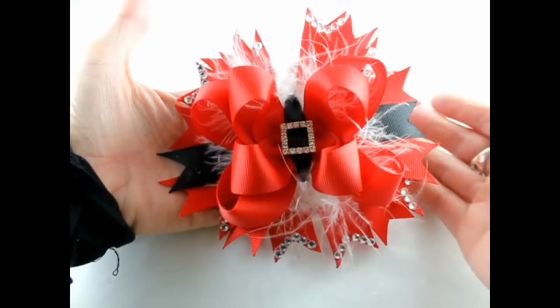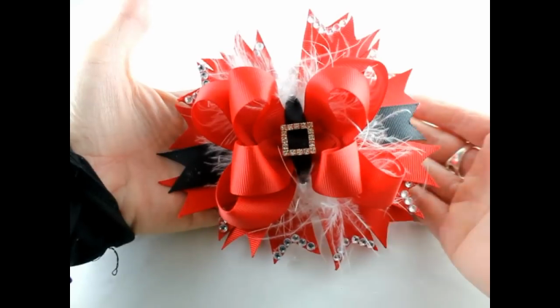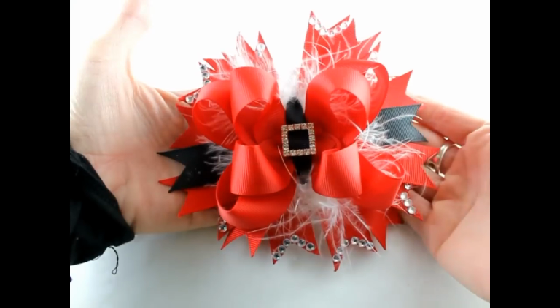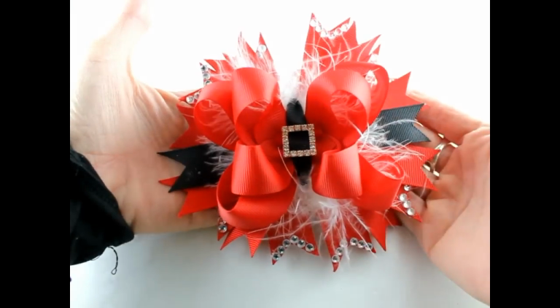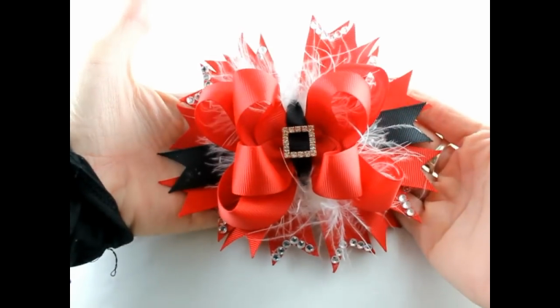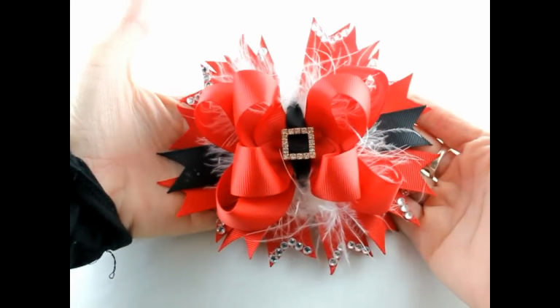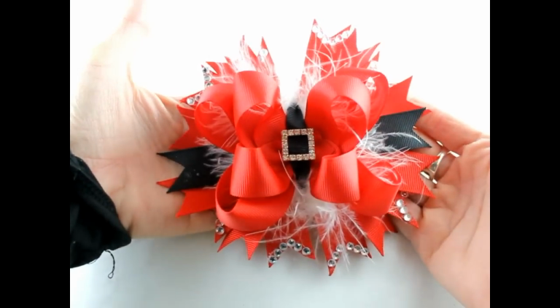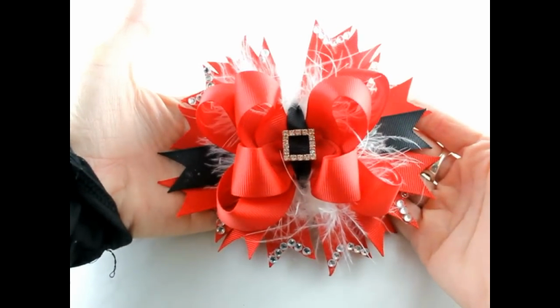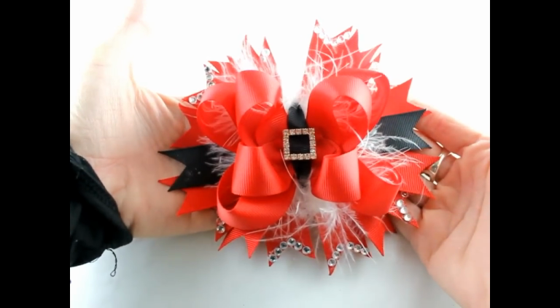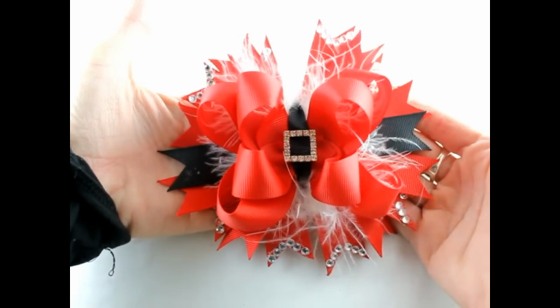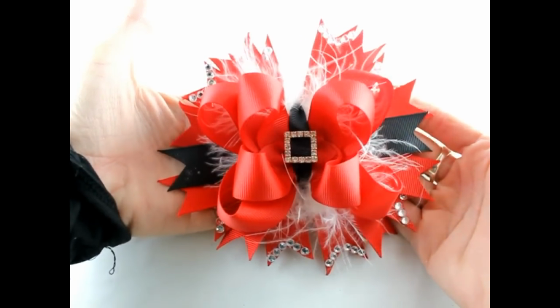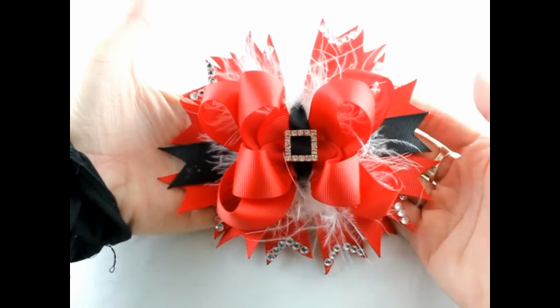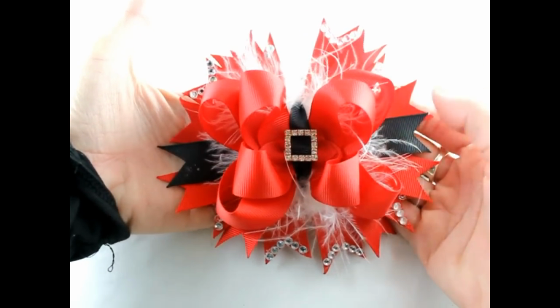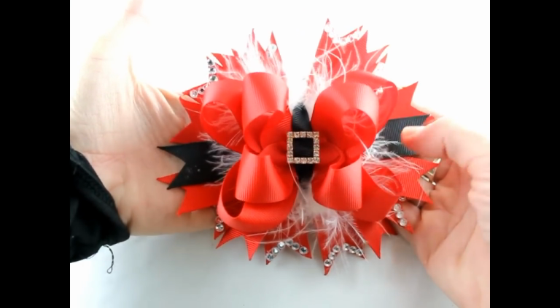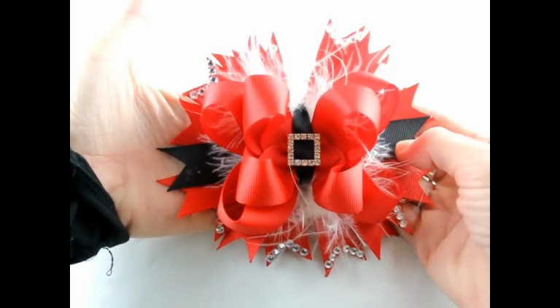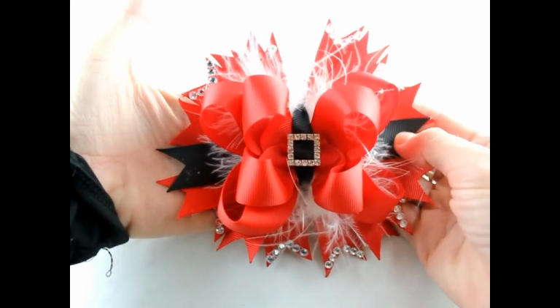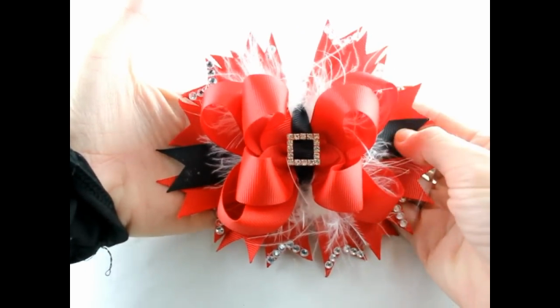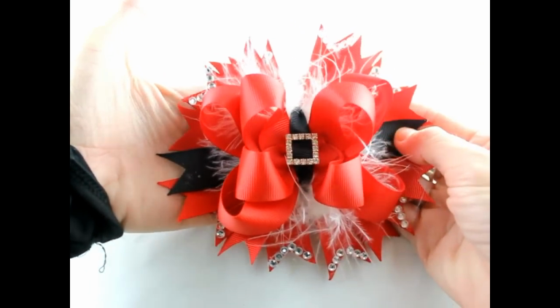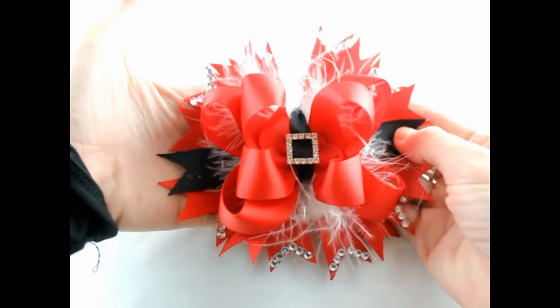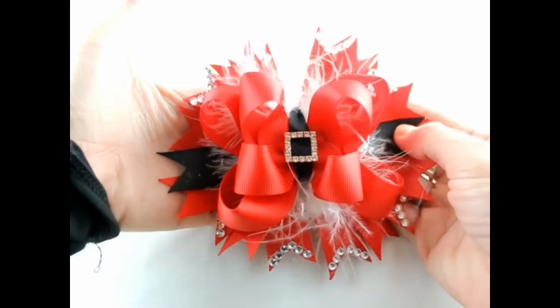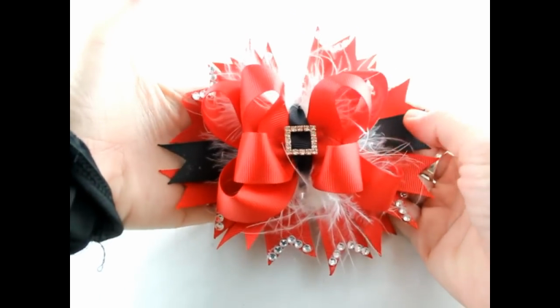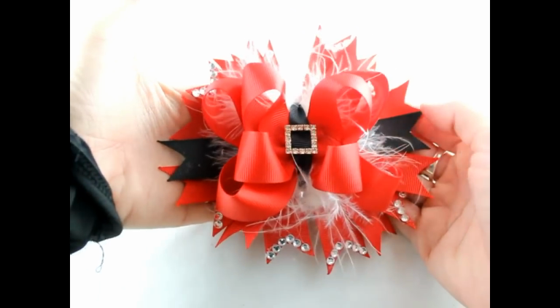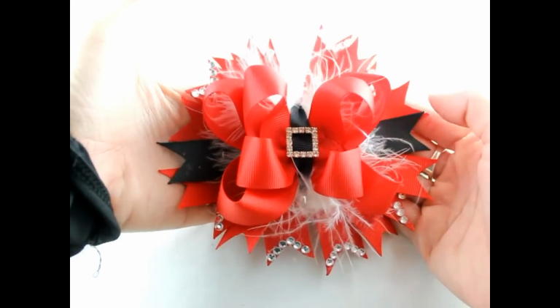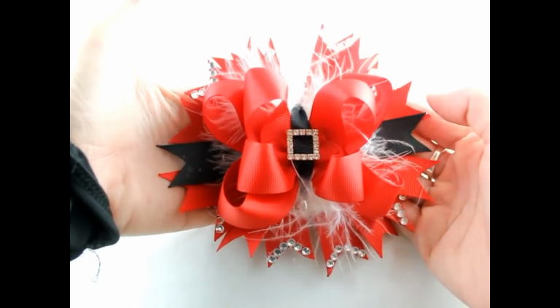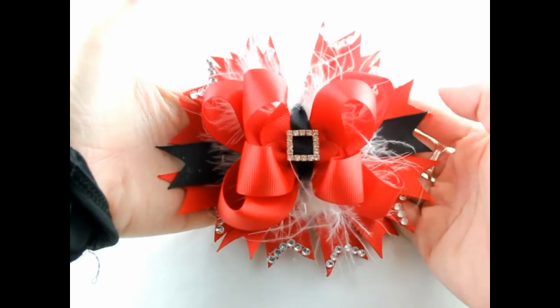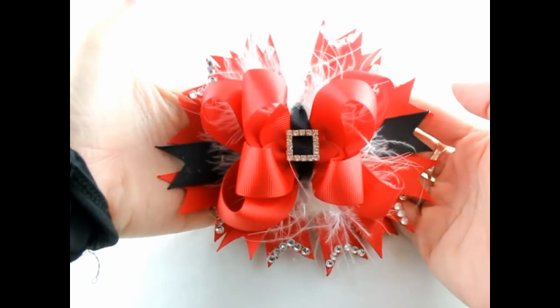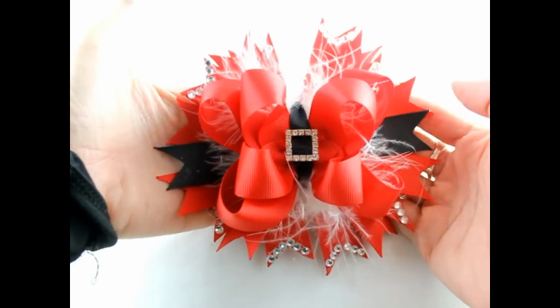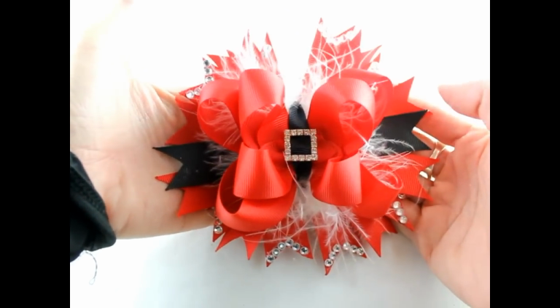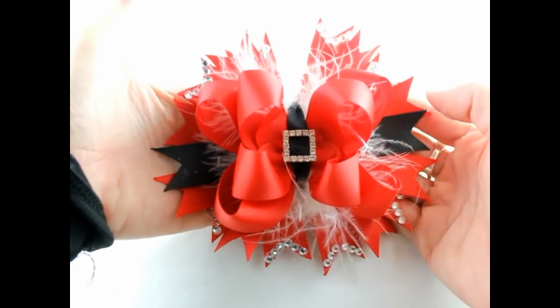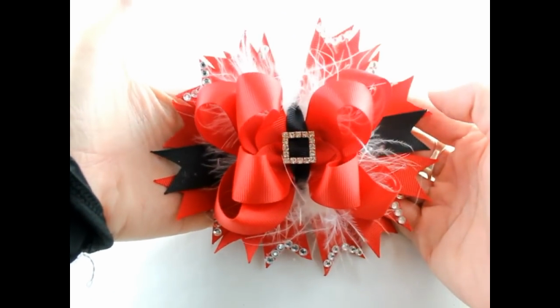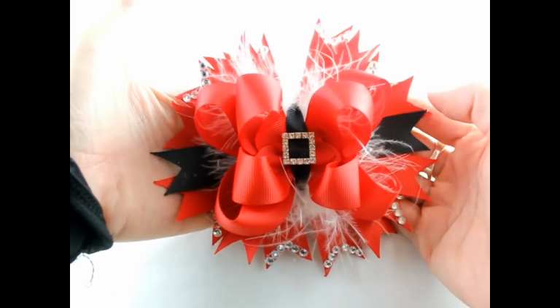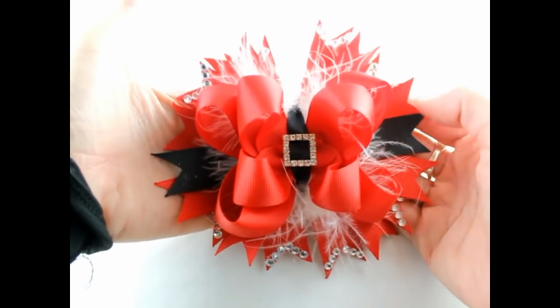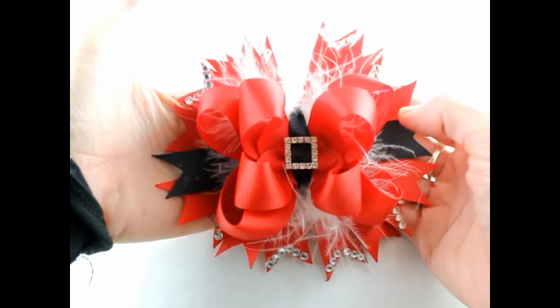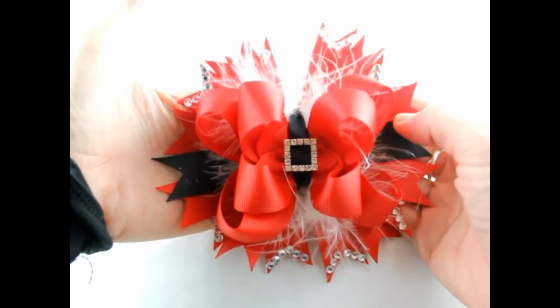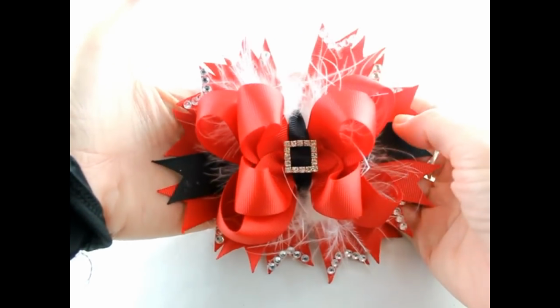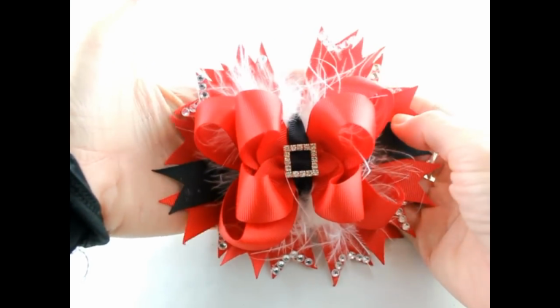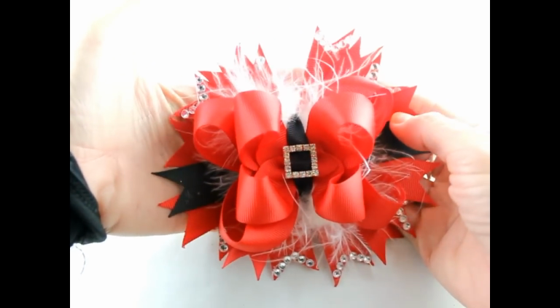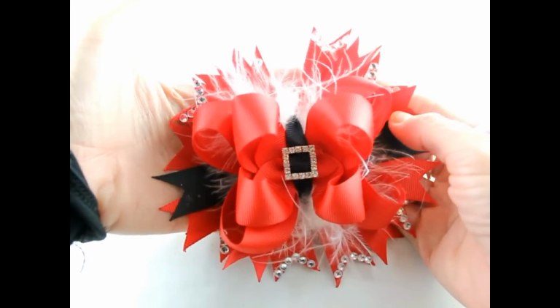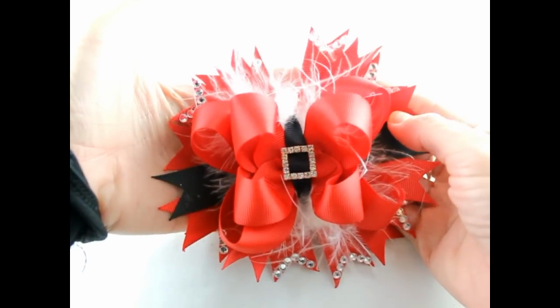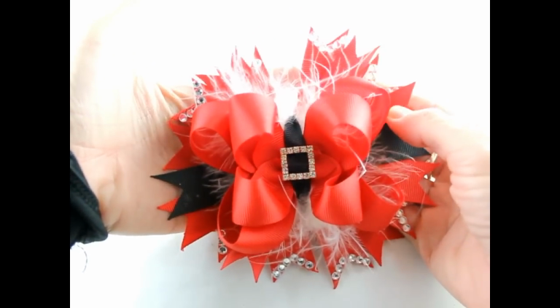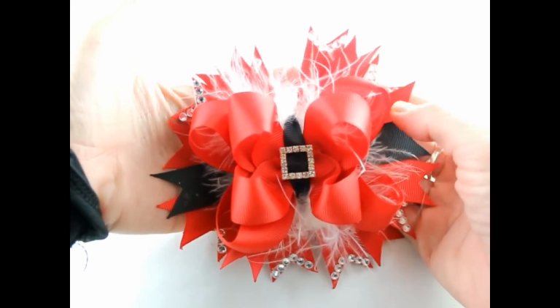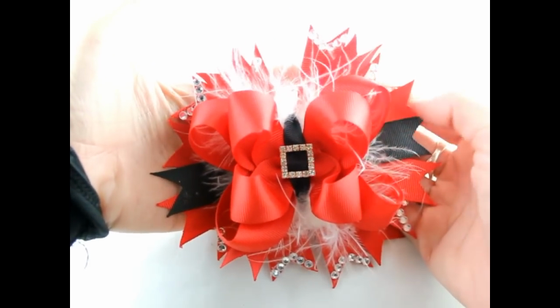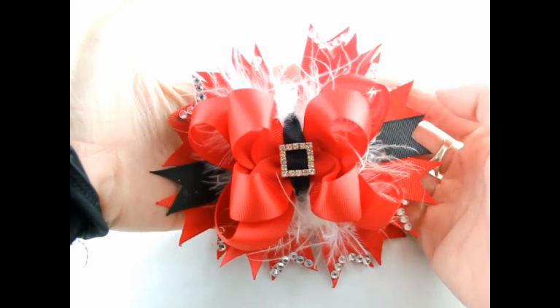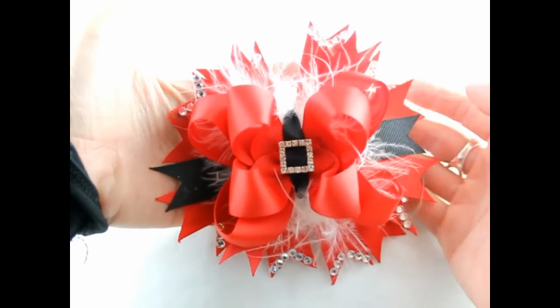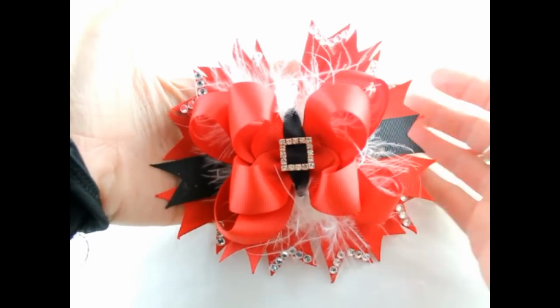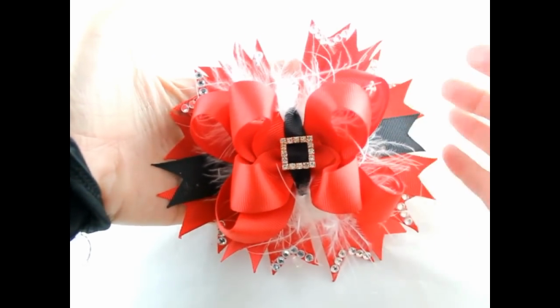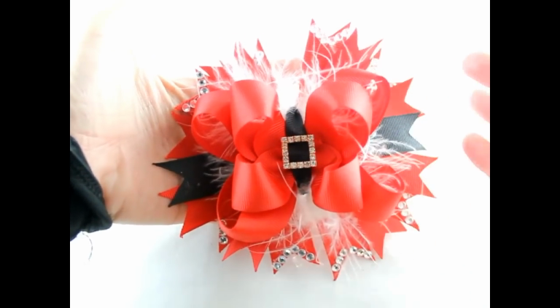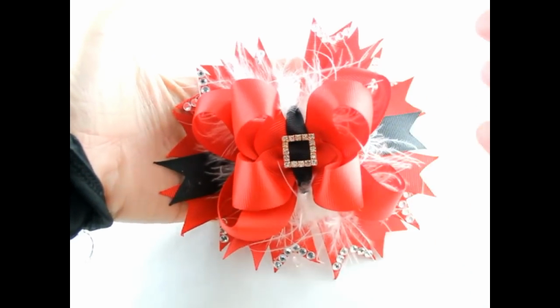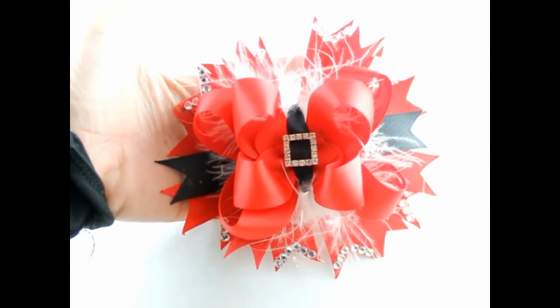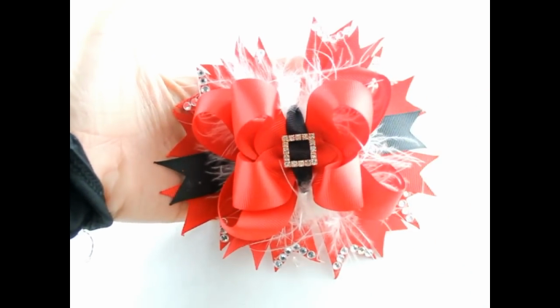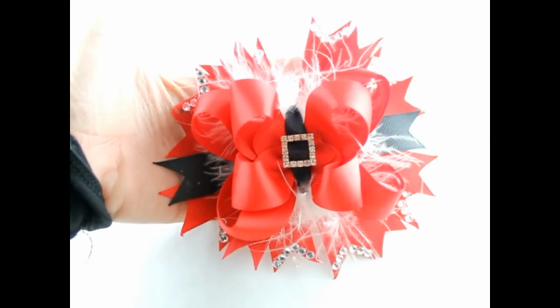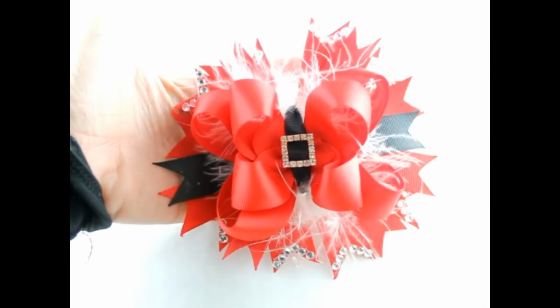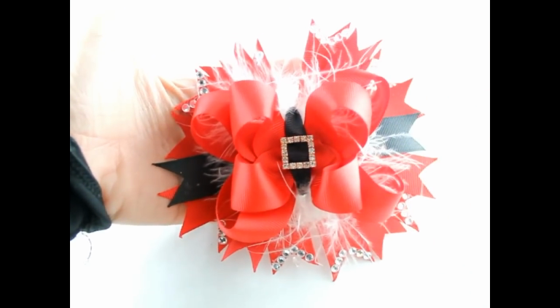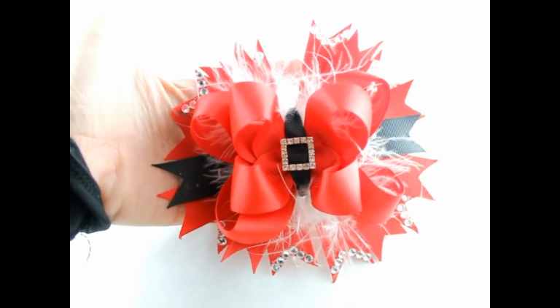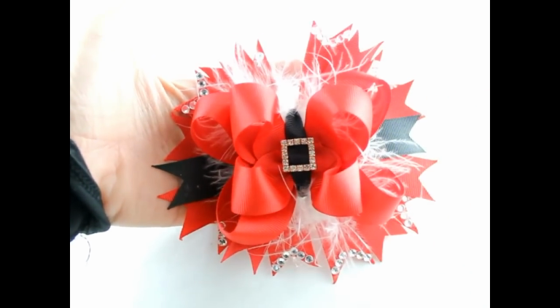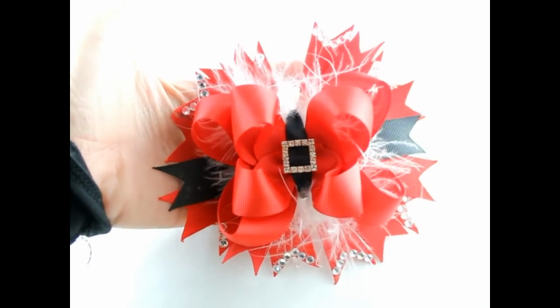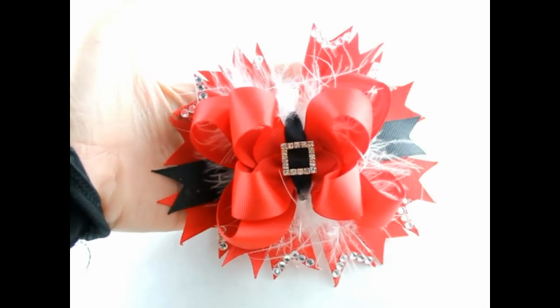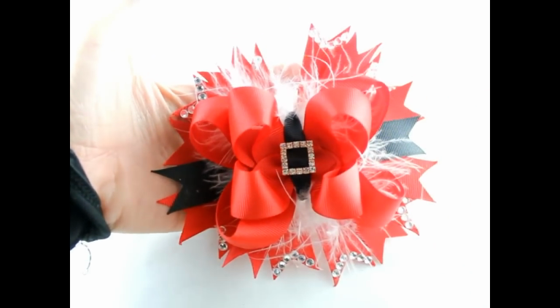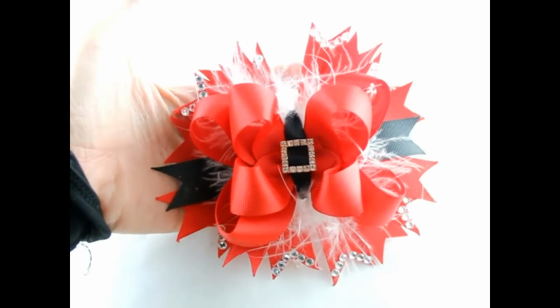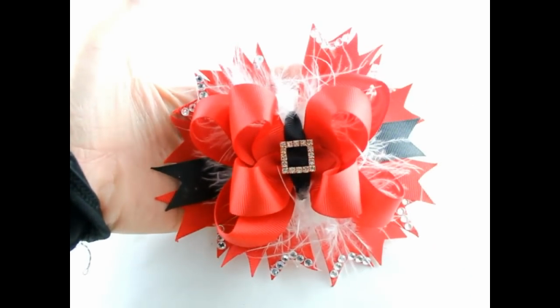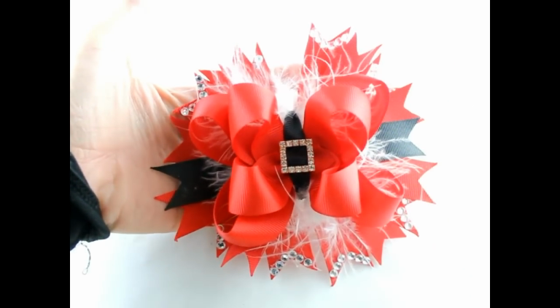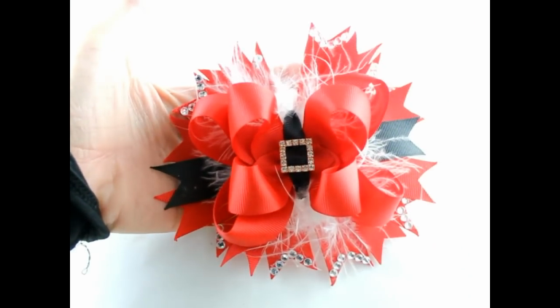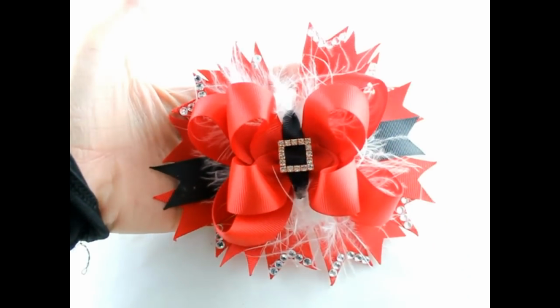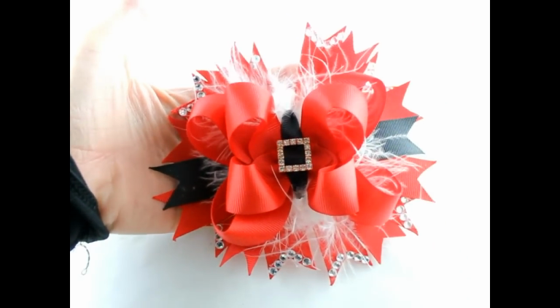So that's how you make a Santa's hair bow. Thank you so much for joining us, and please be sure to subscribe to our channel. Have a great day!